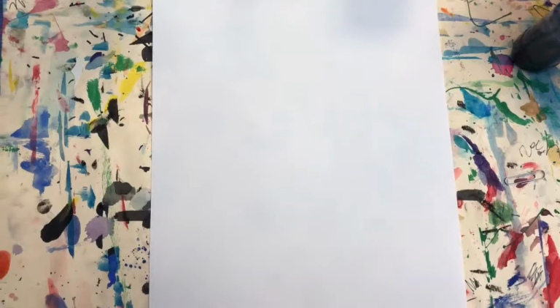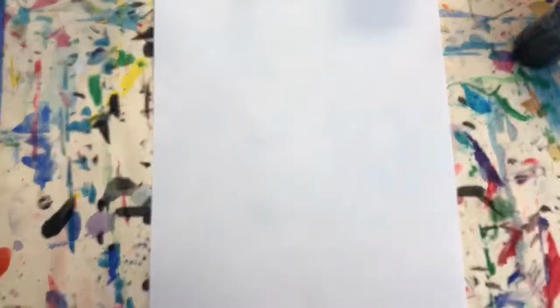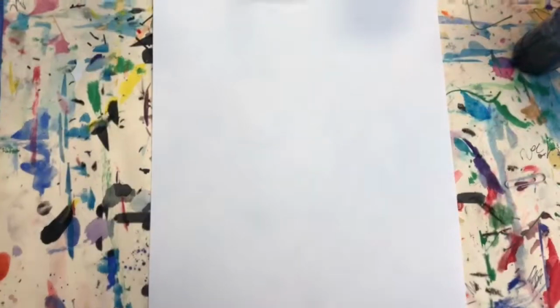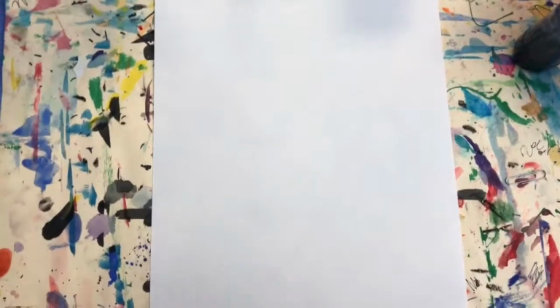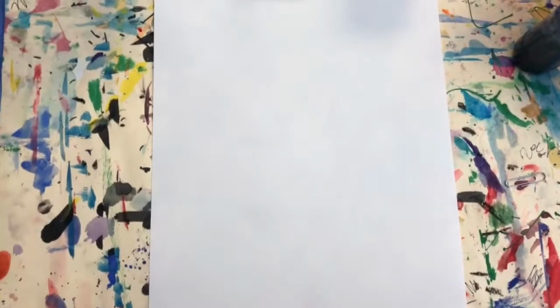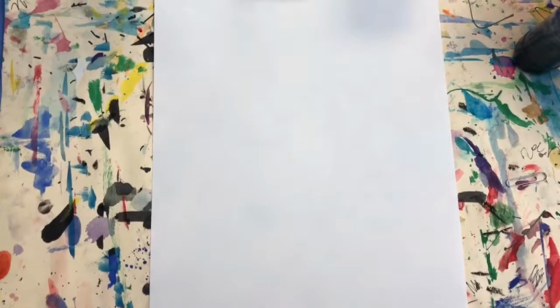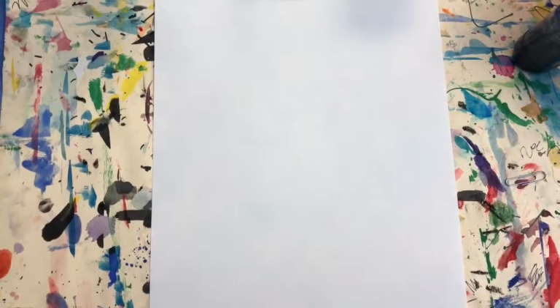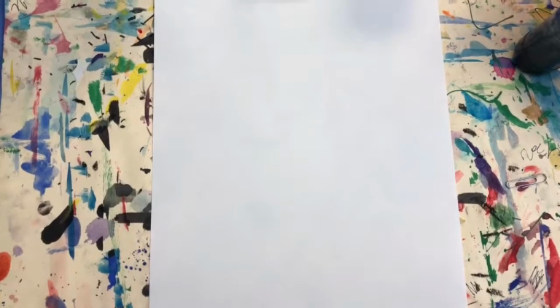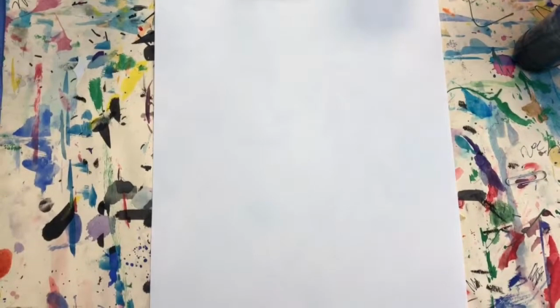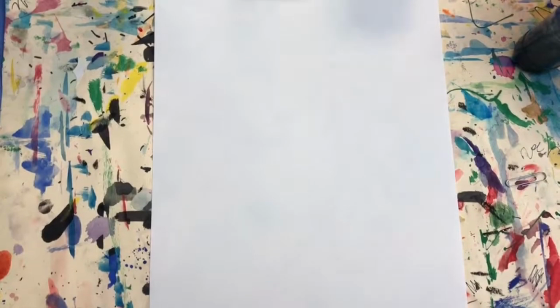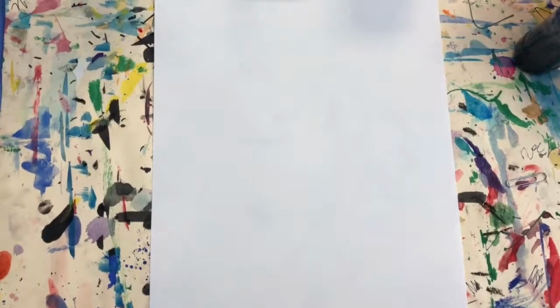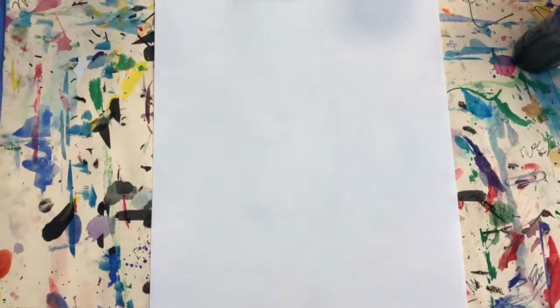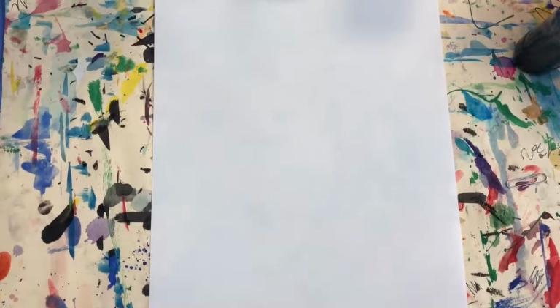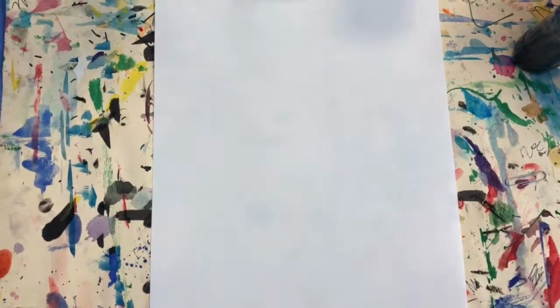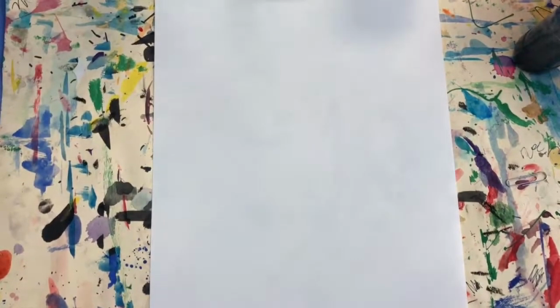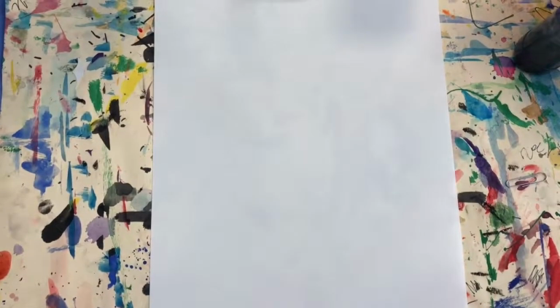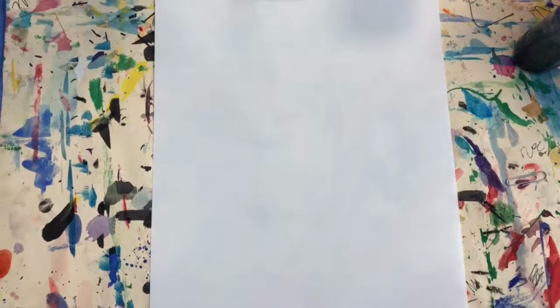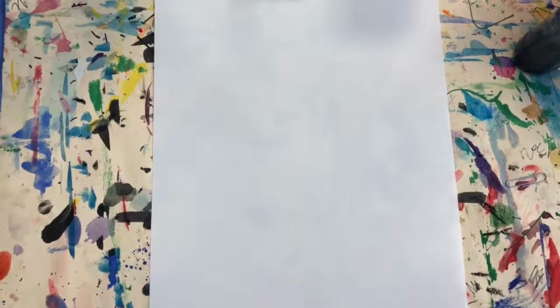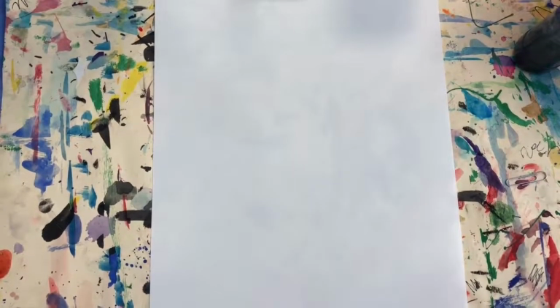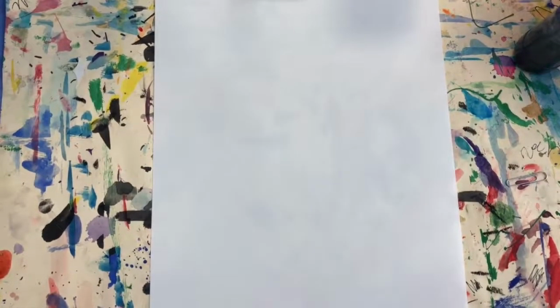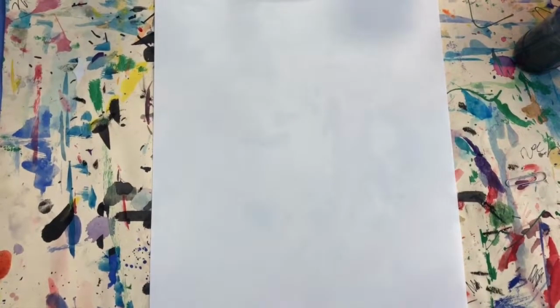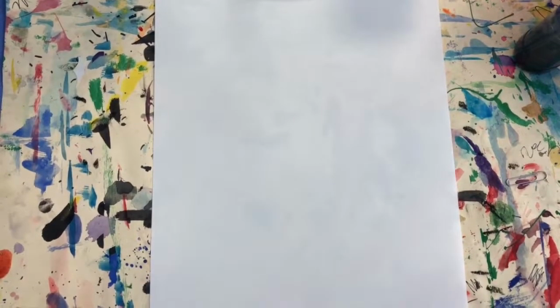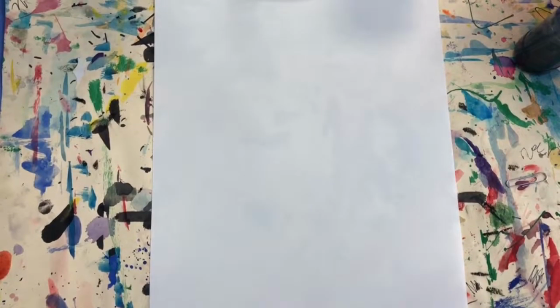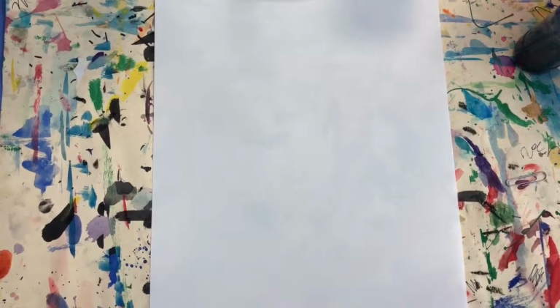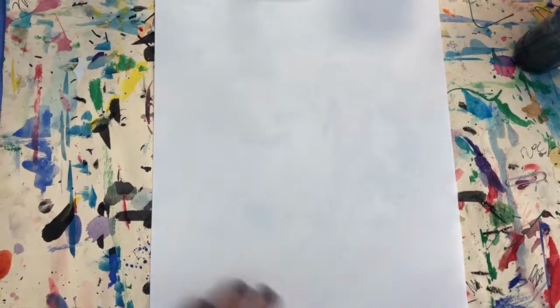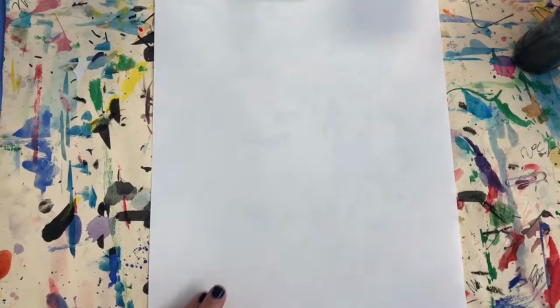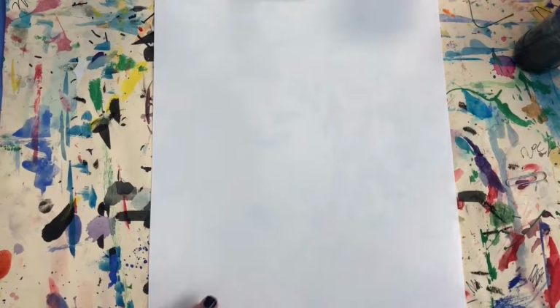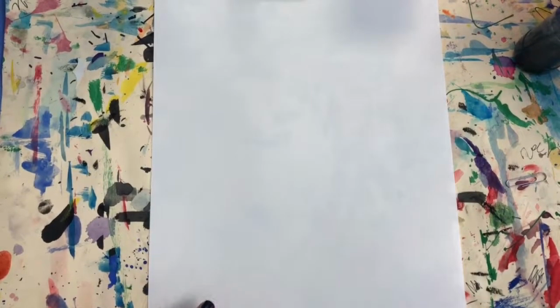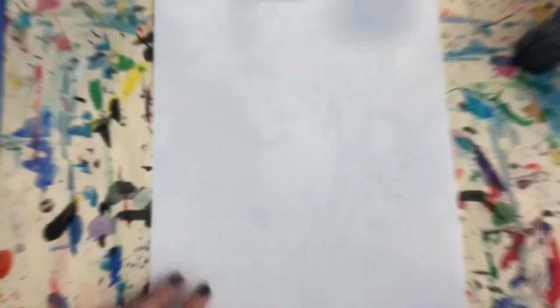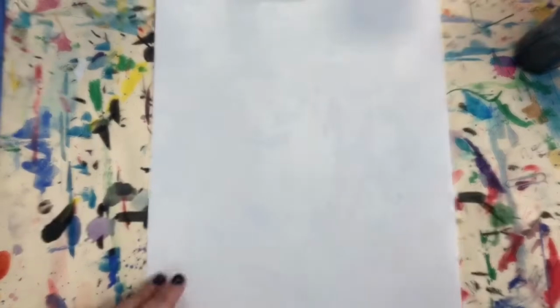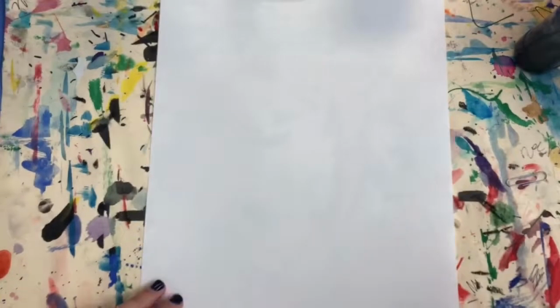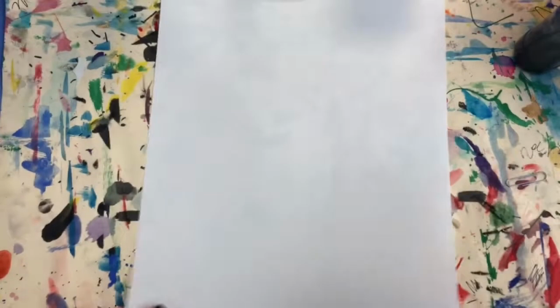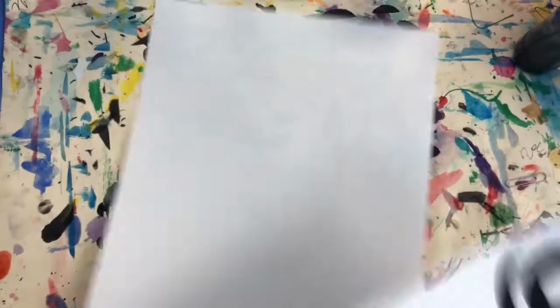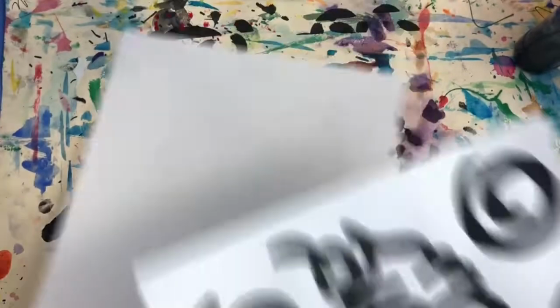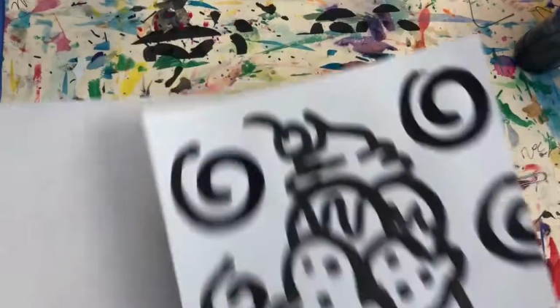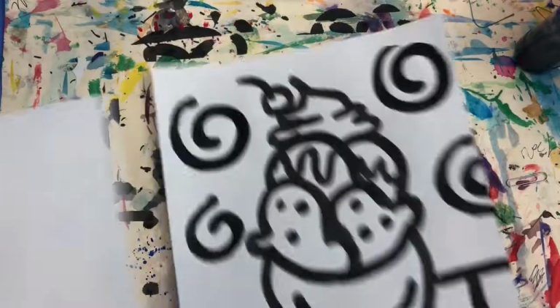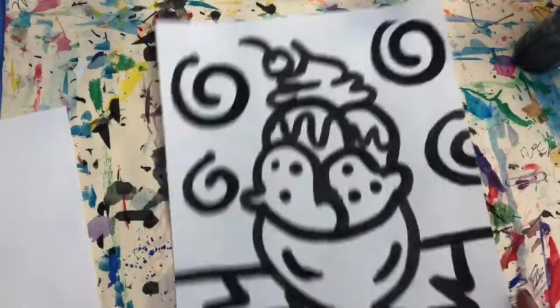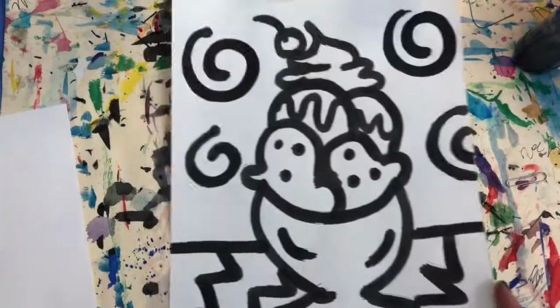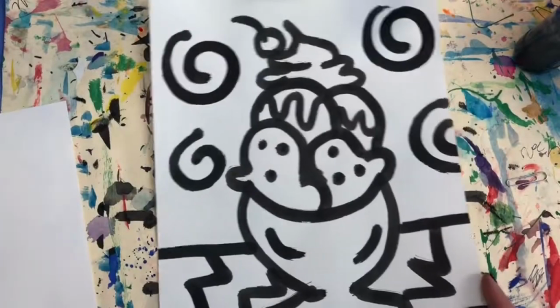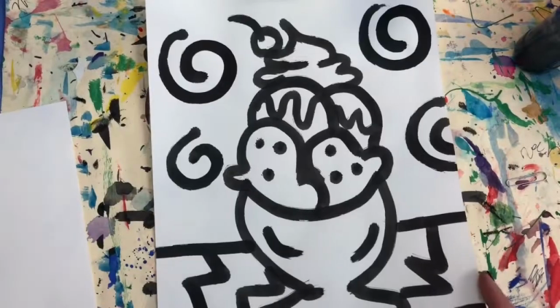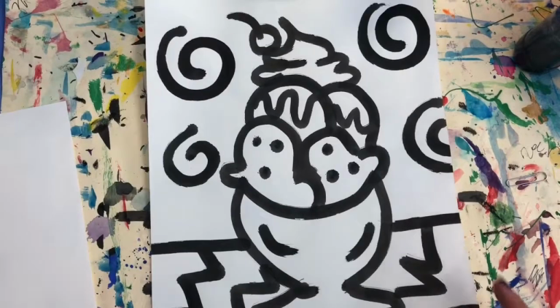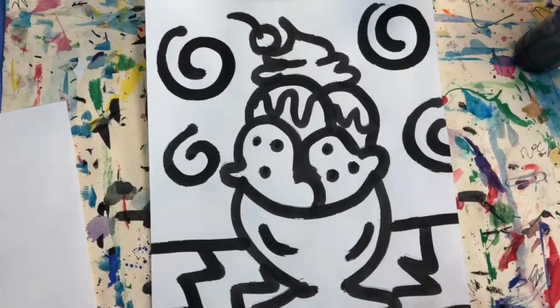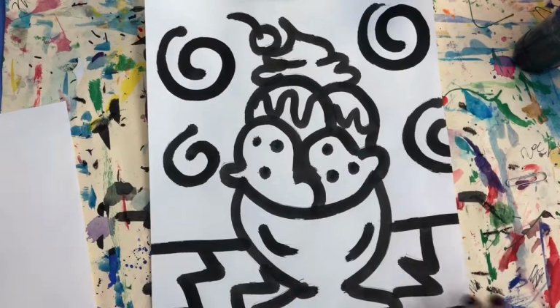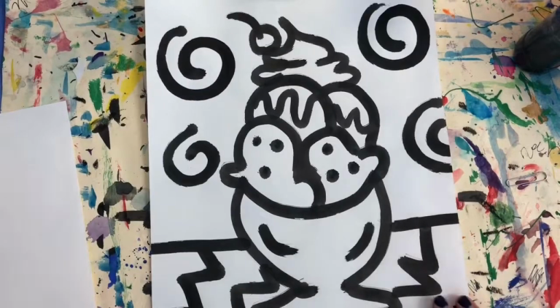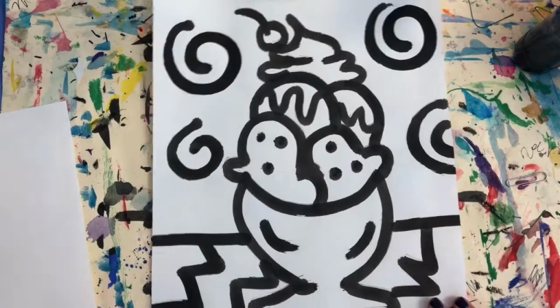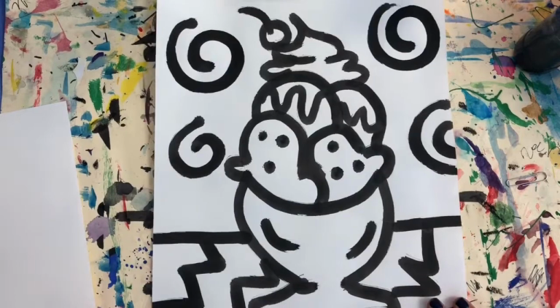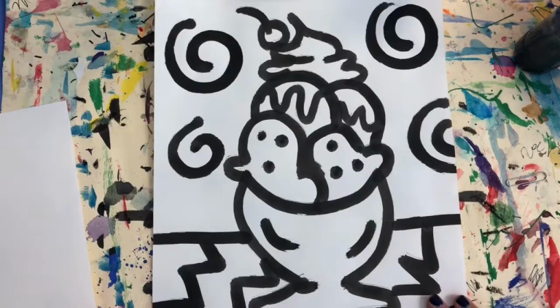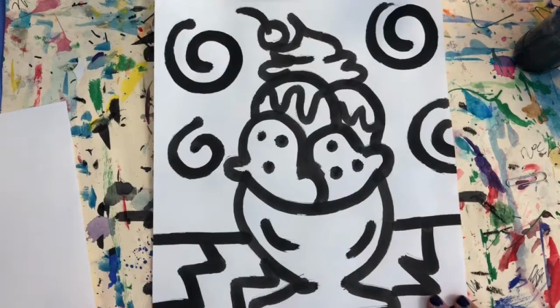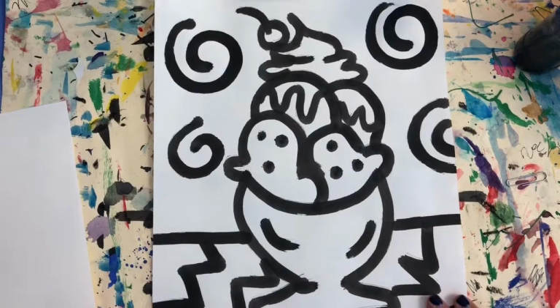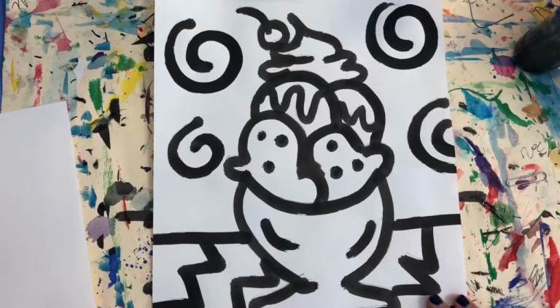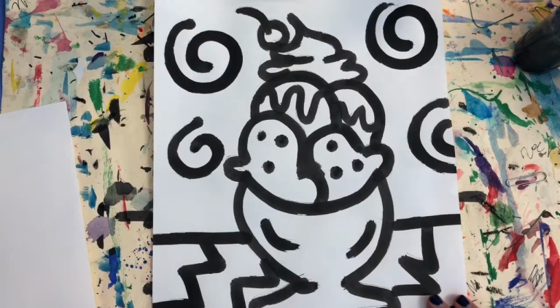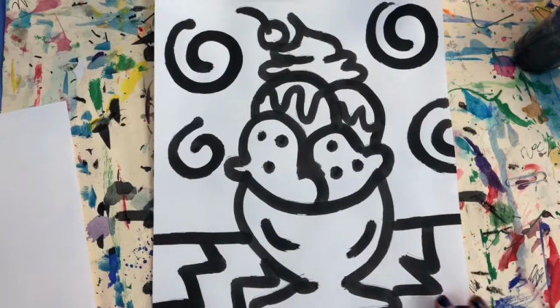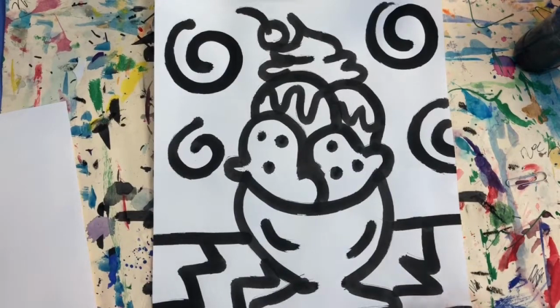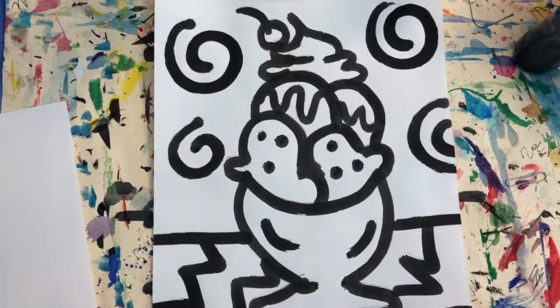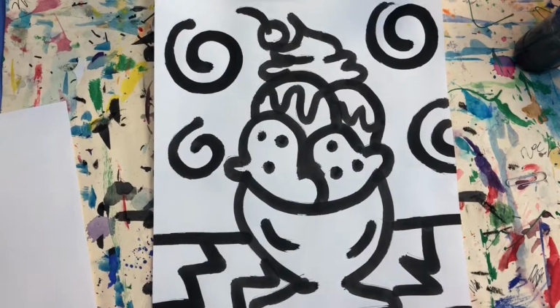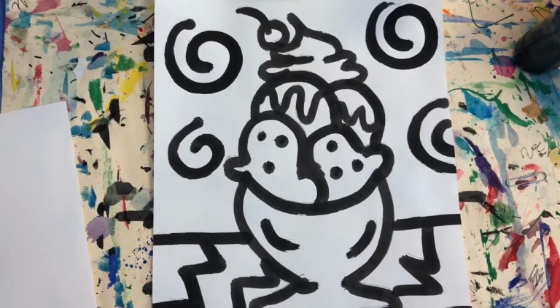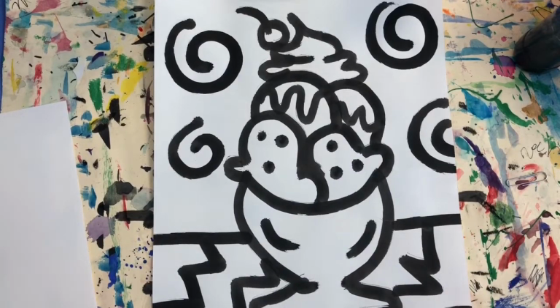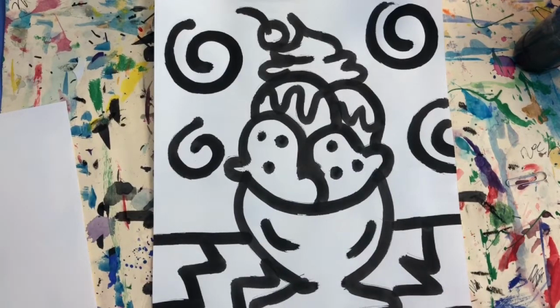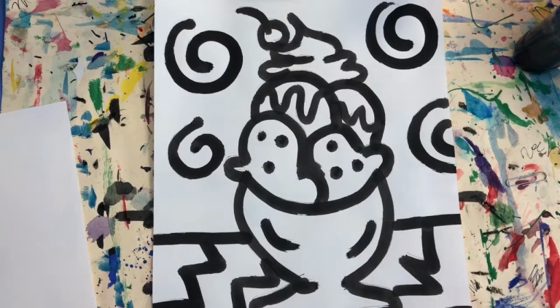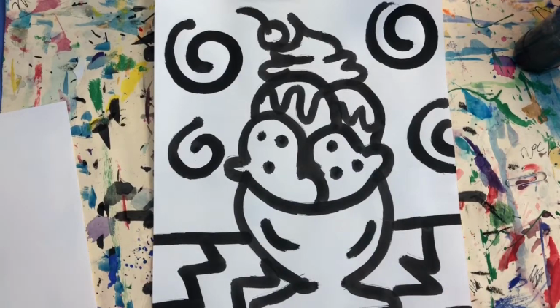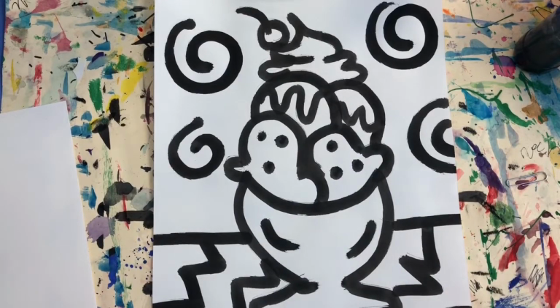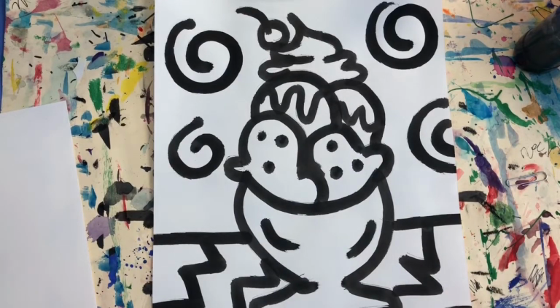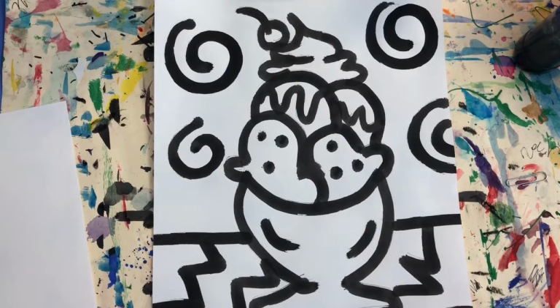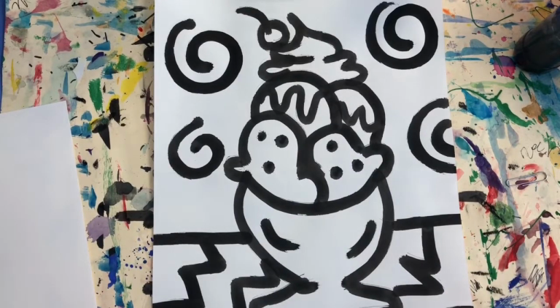We are going to make a drawing inspired by pop artist Wayne Thiebaud. Our drawing is going to be of an ice cream dessert.